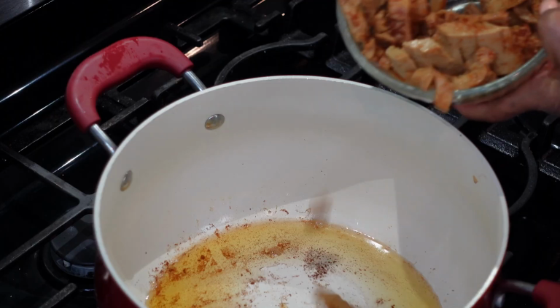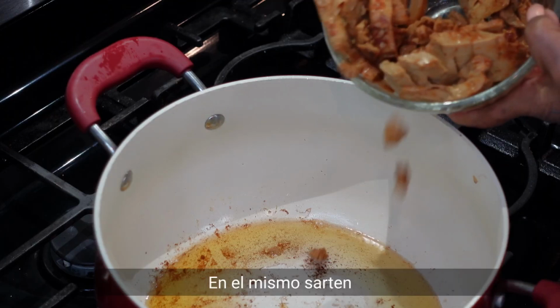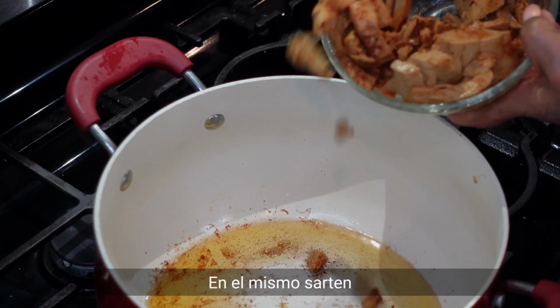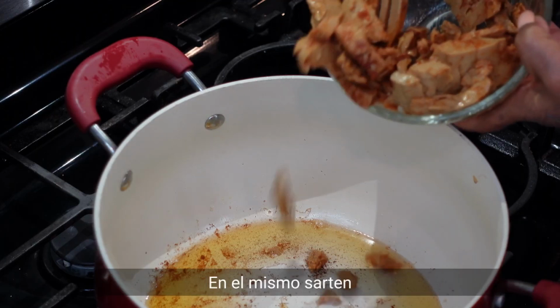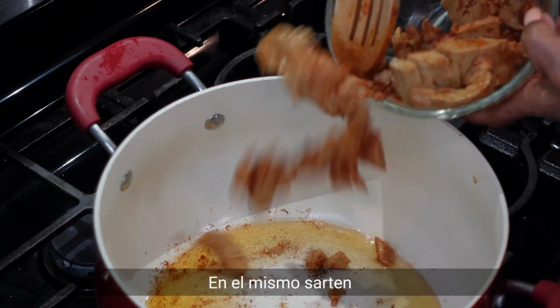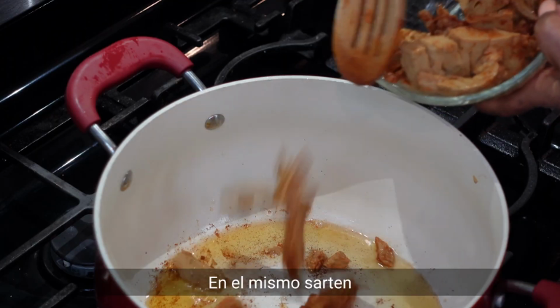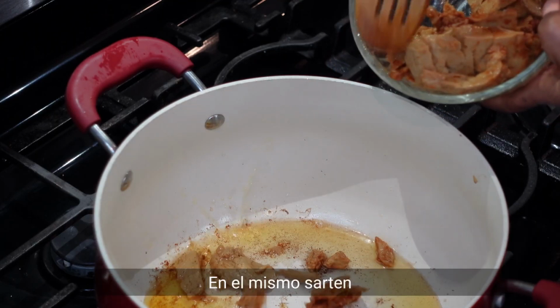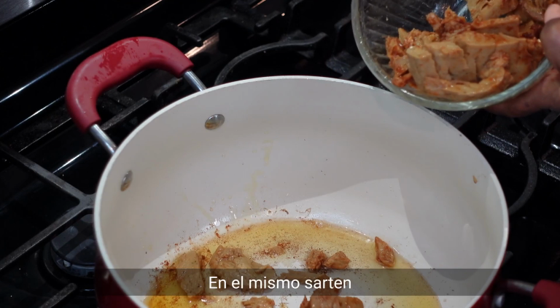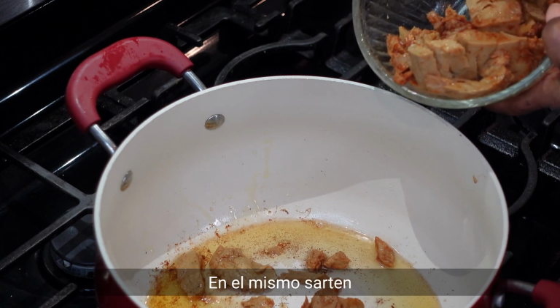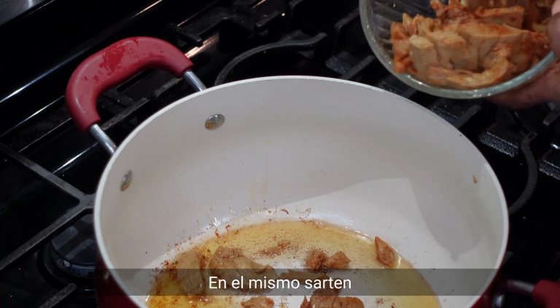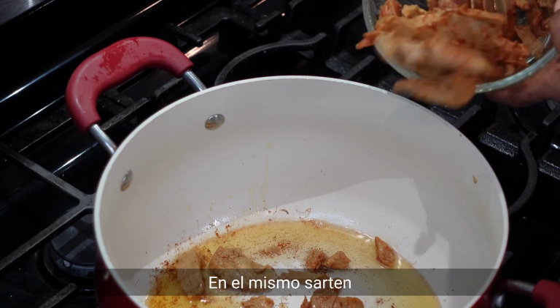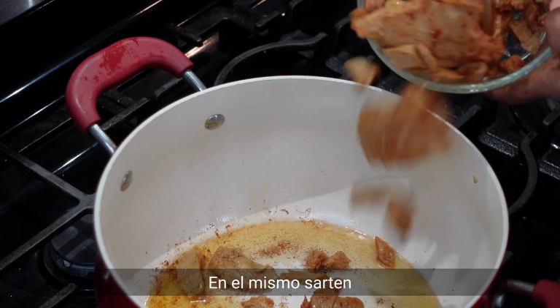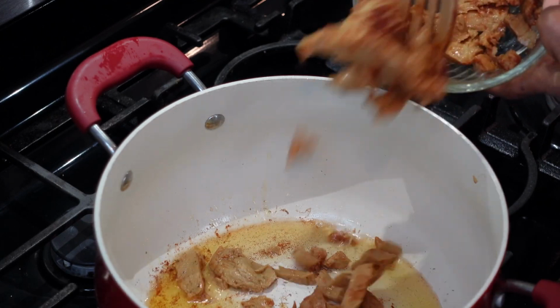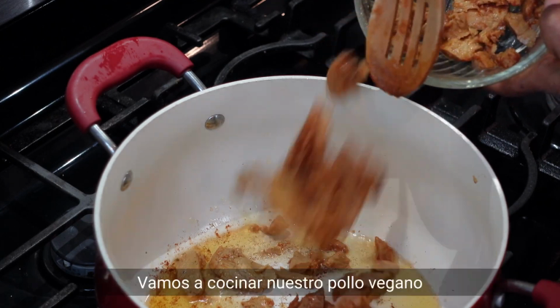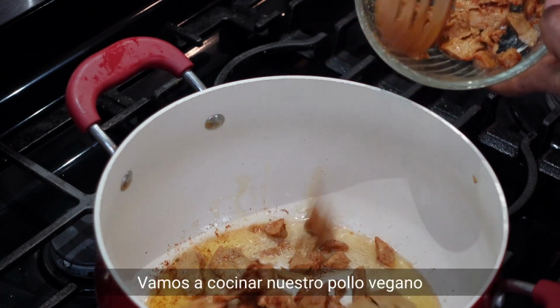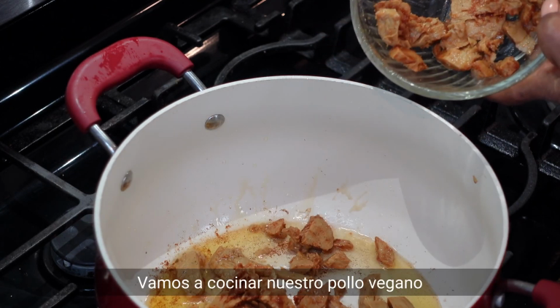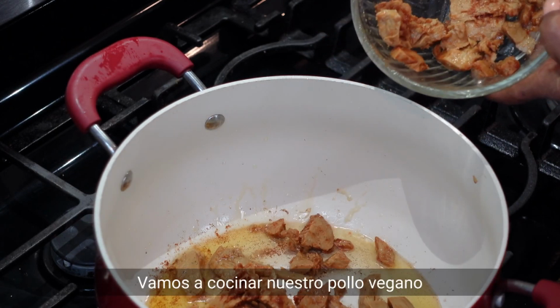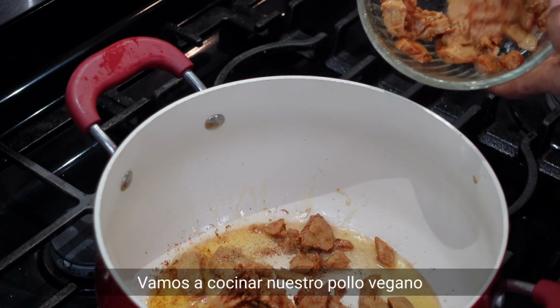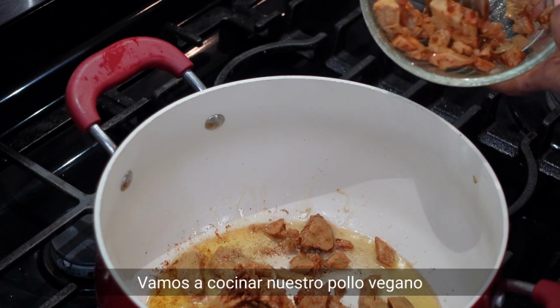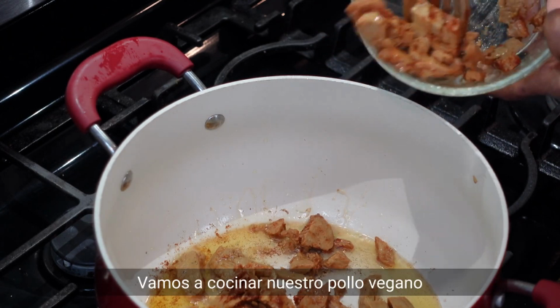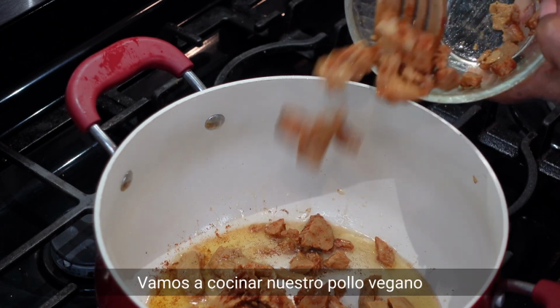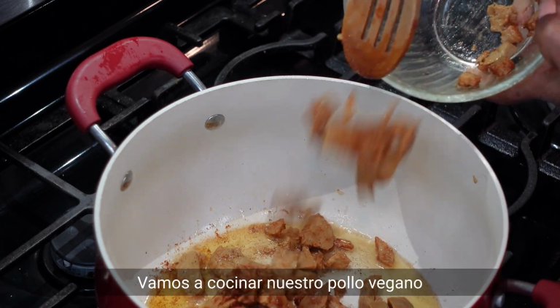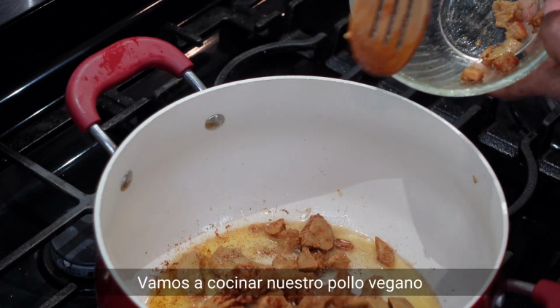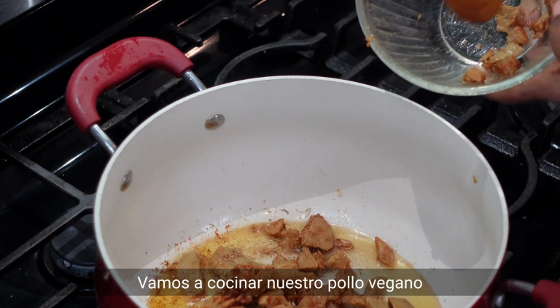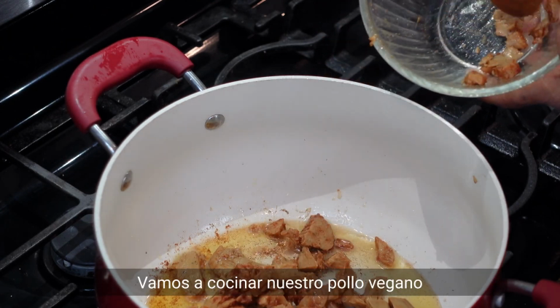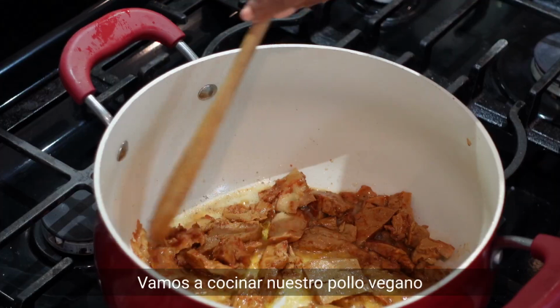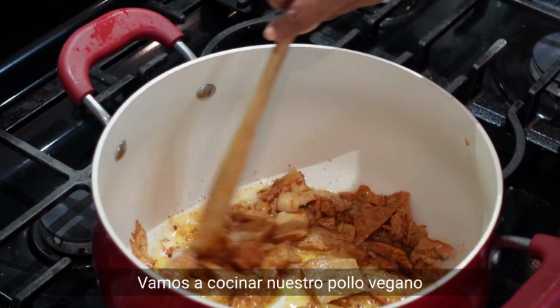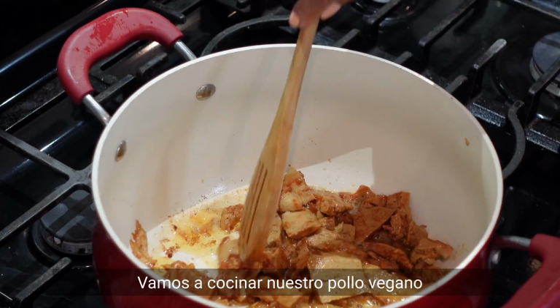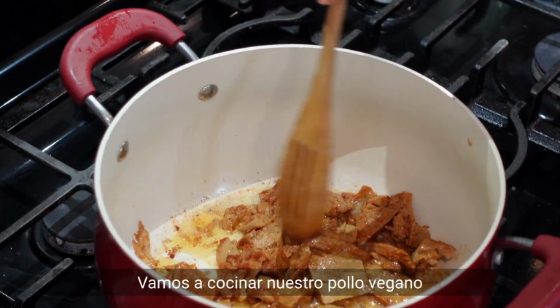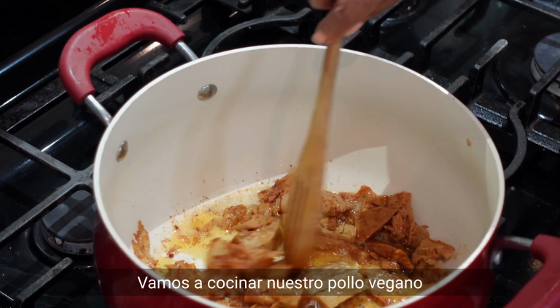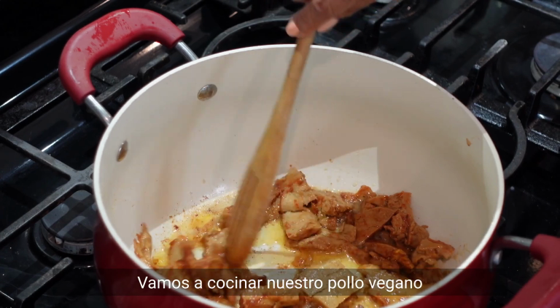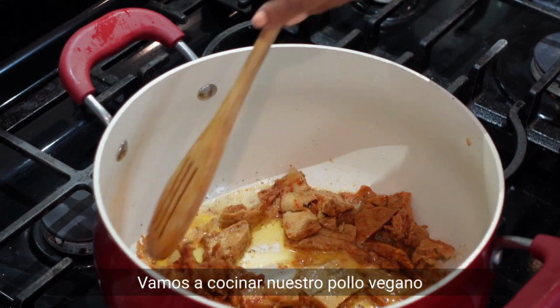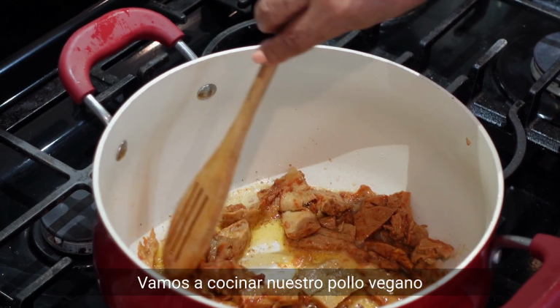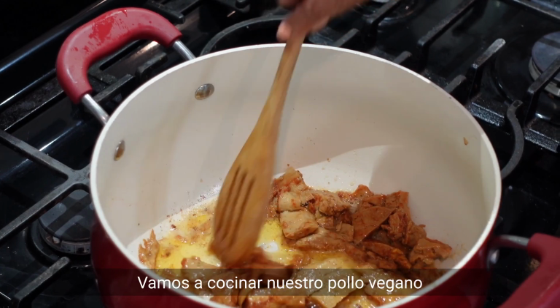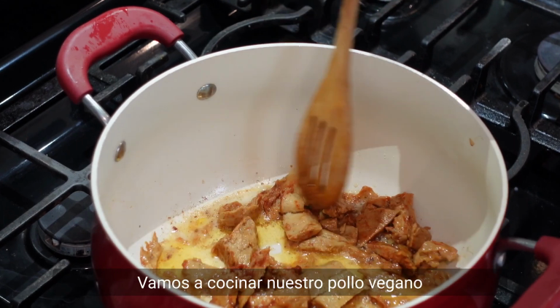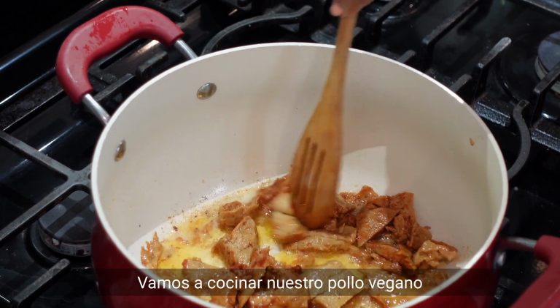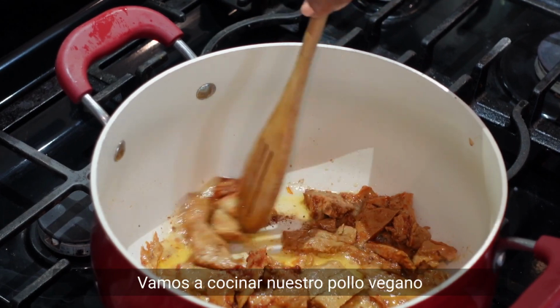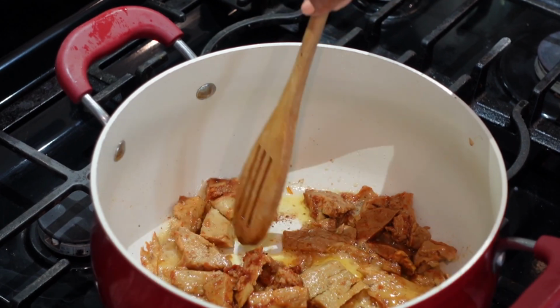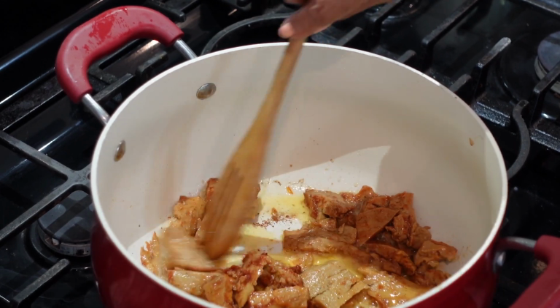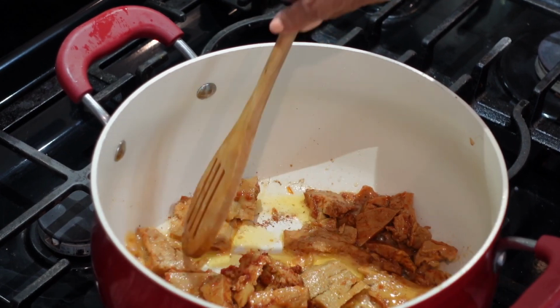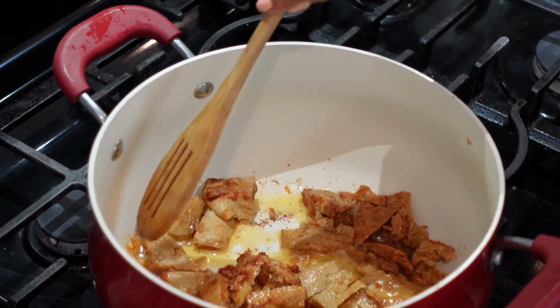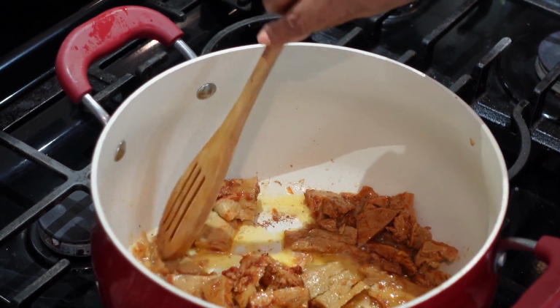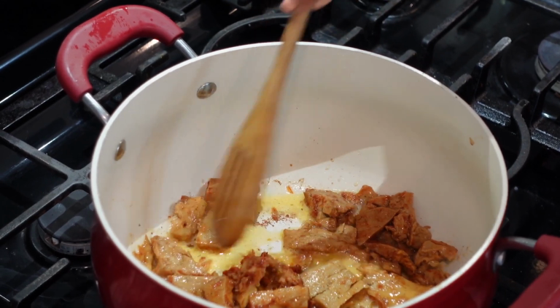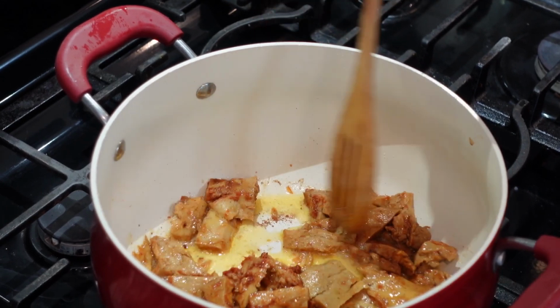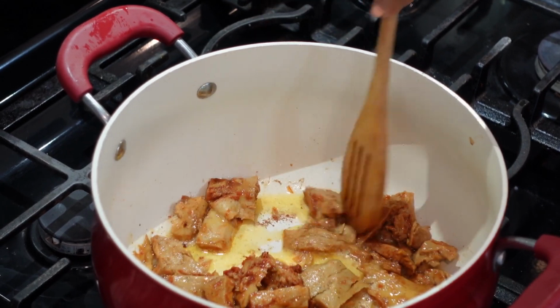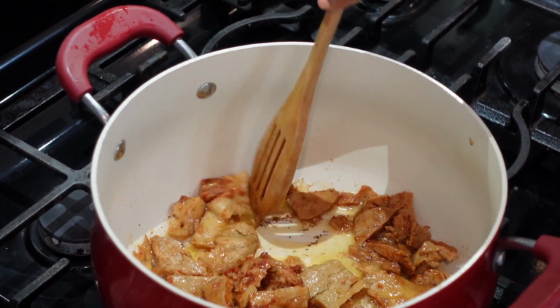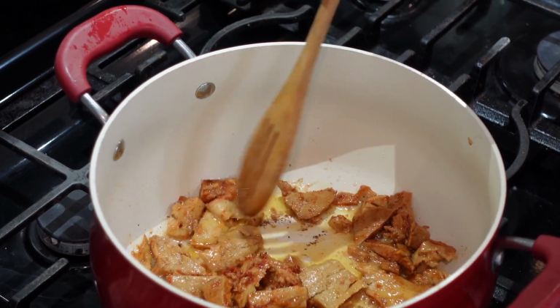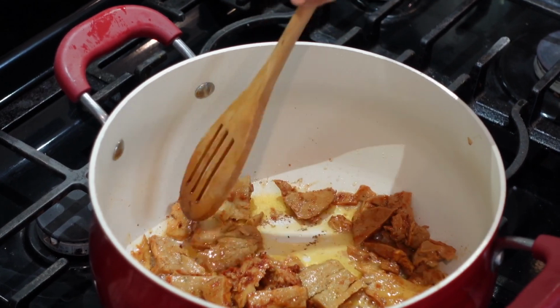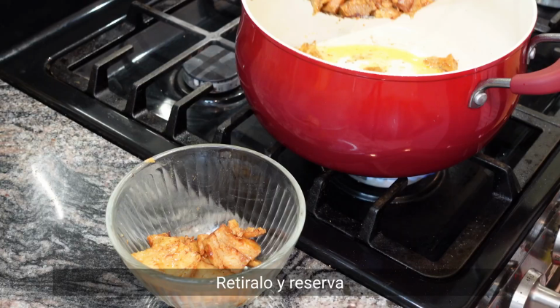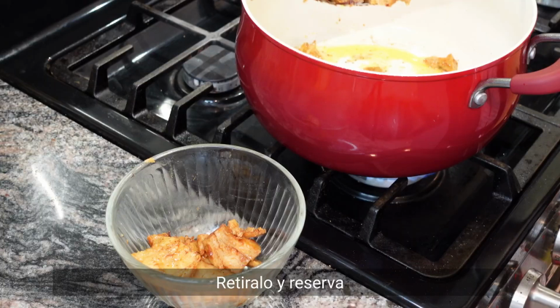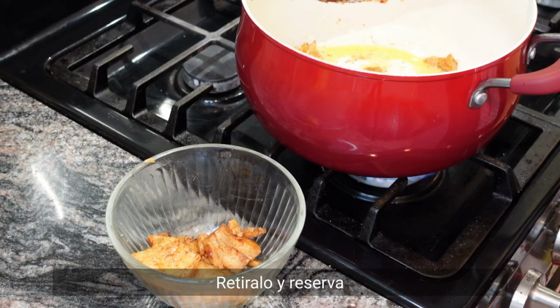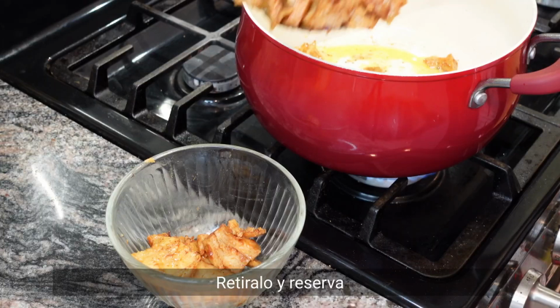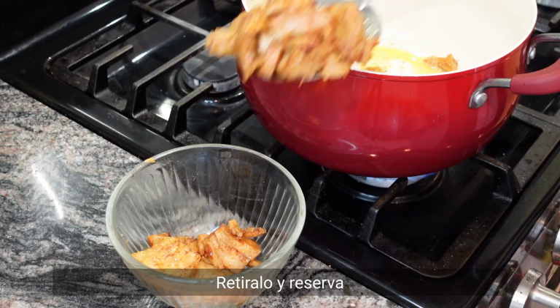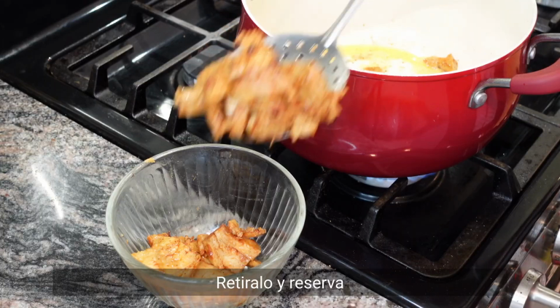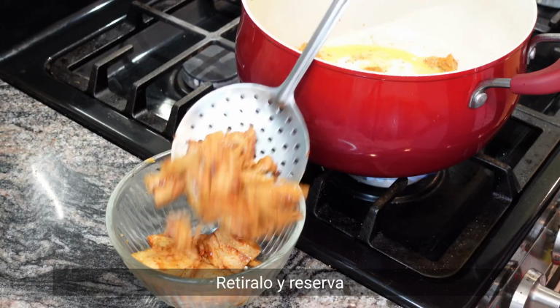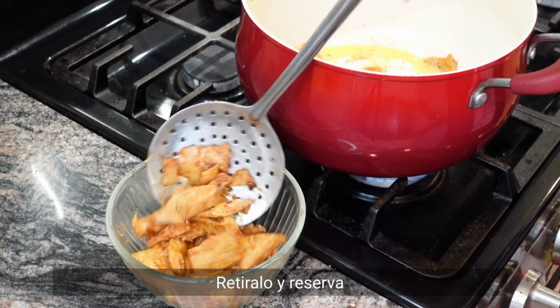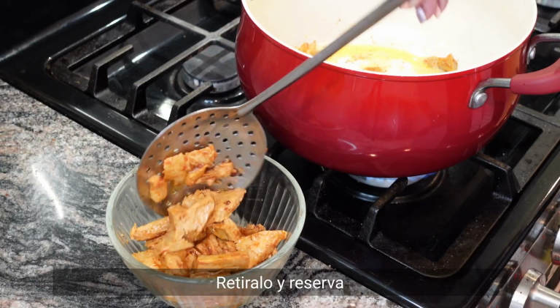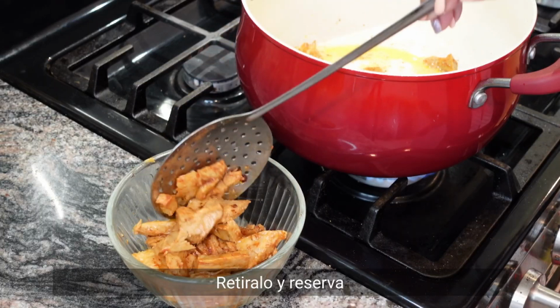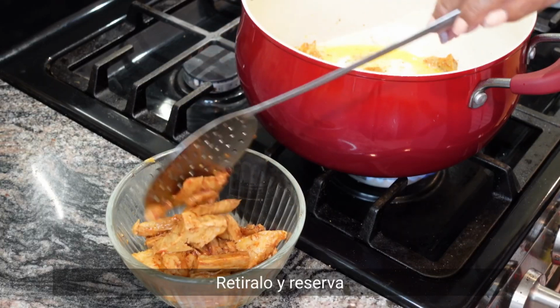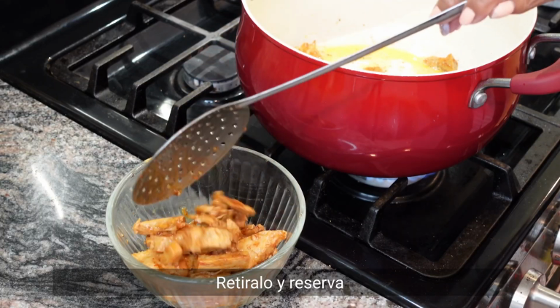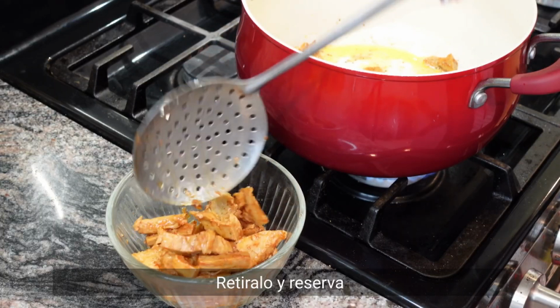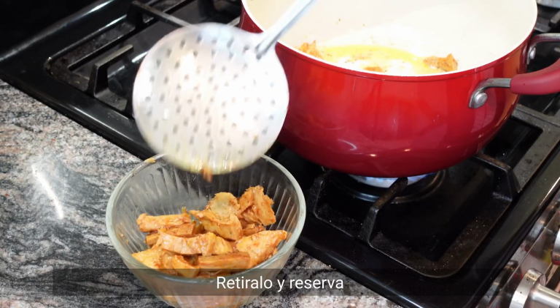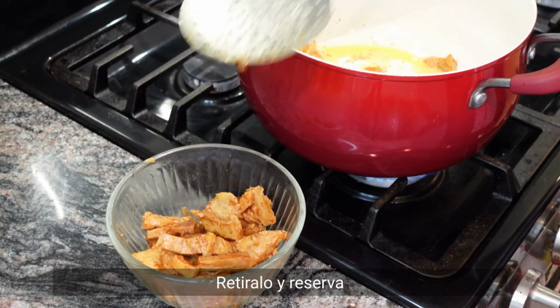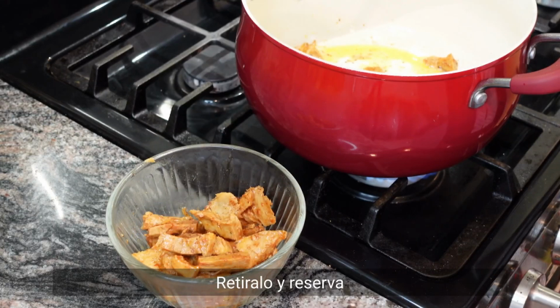In the same oil, we are going to sear our vegan chicken. Remove and put aside.